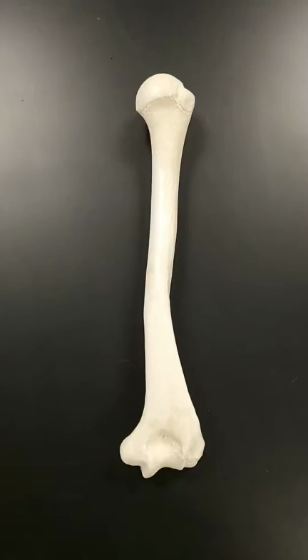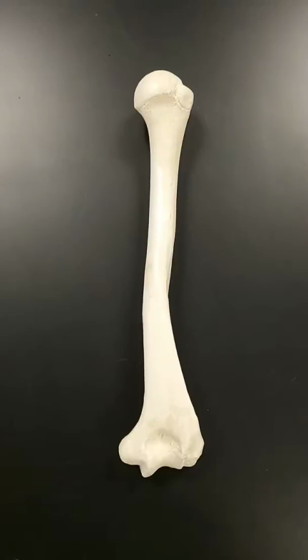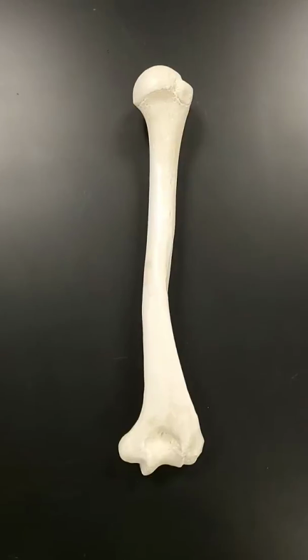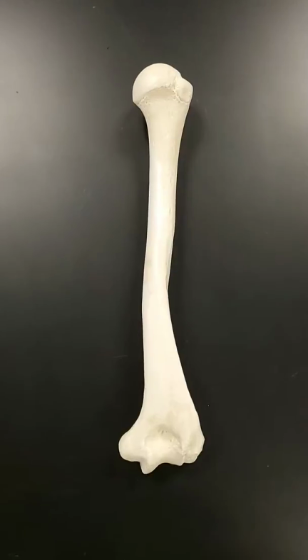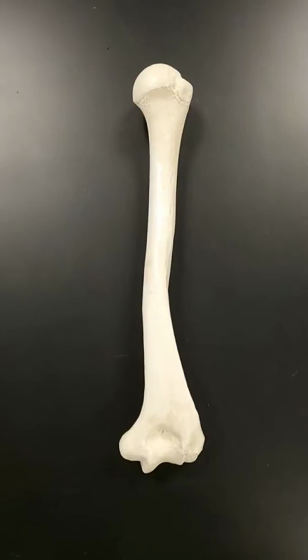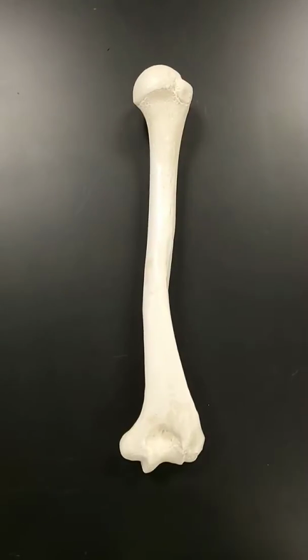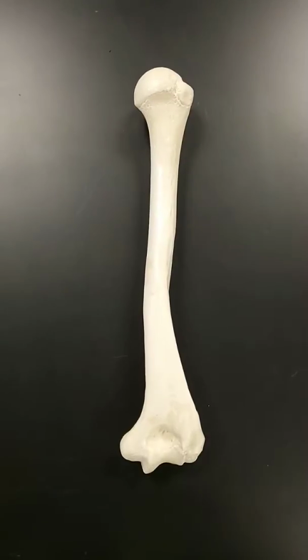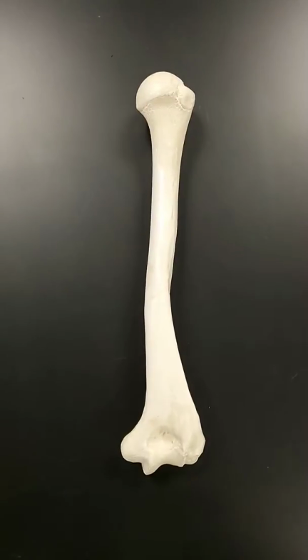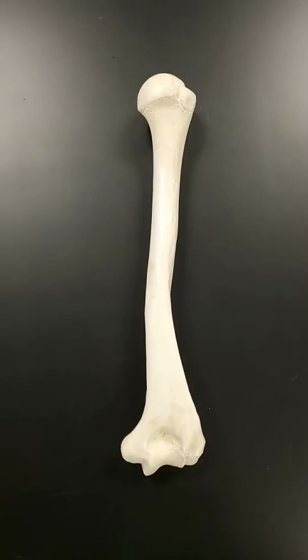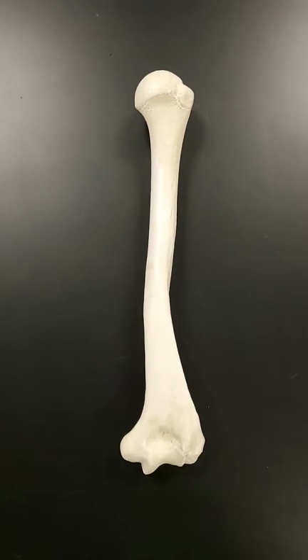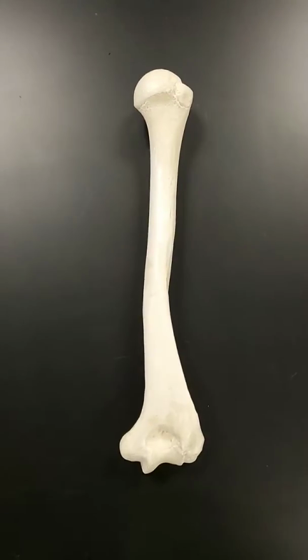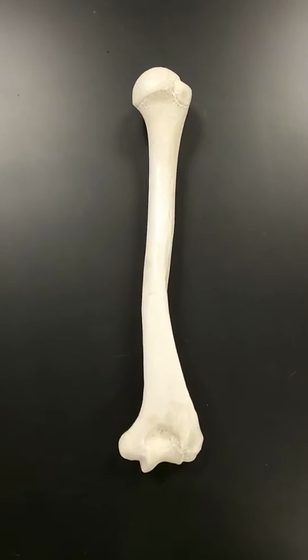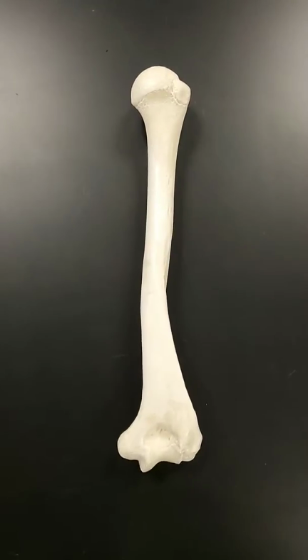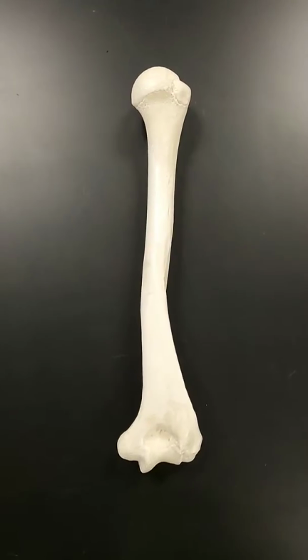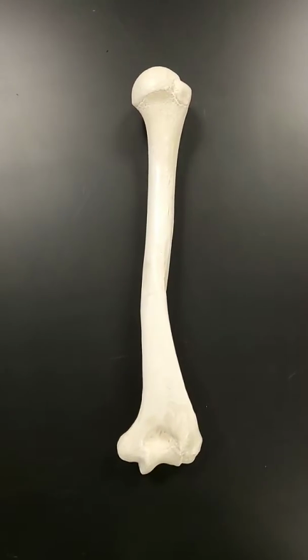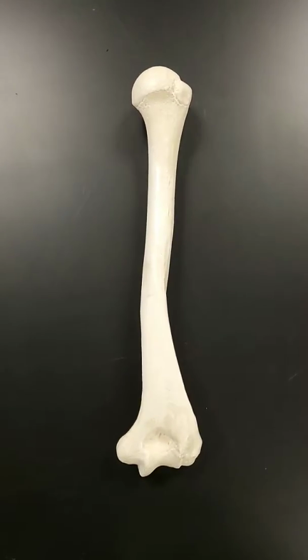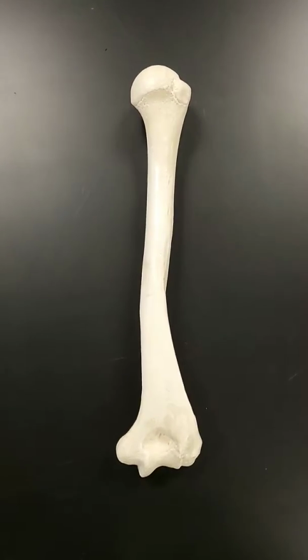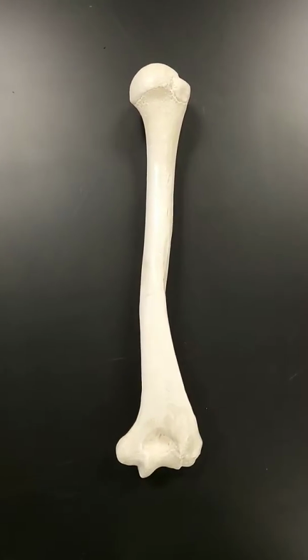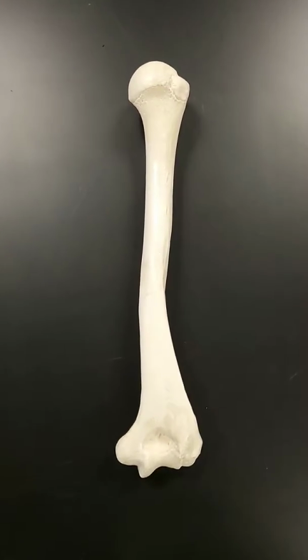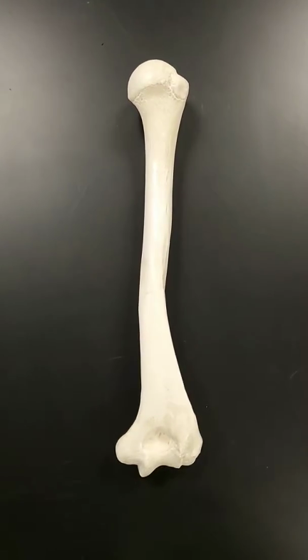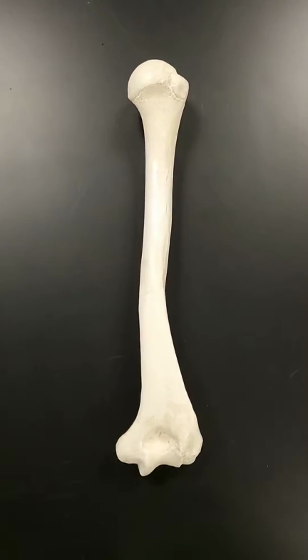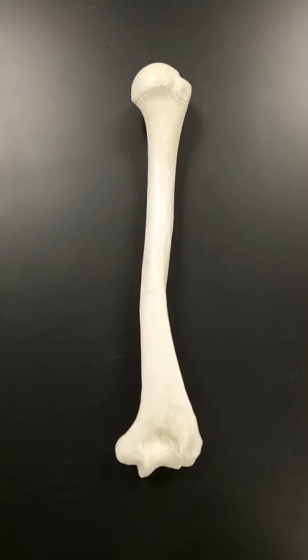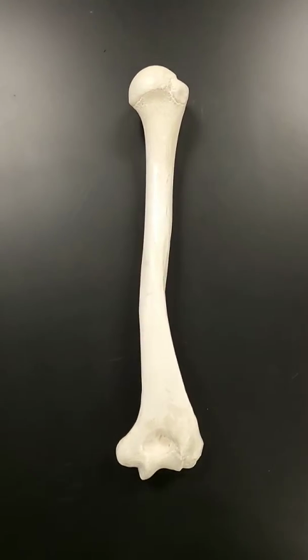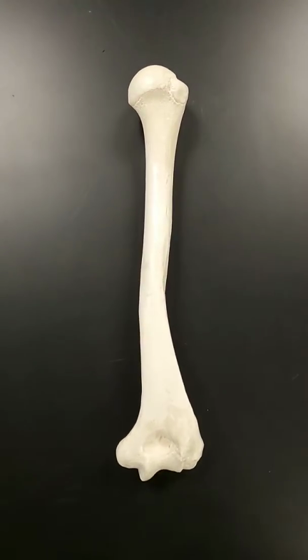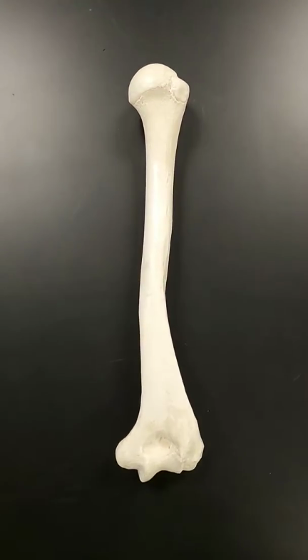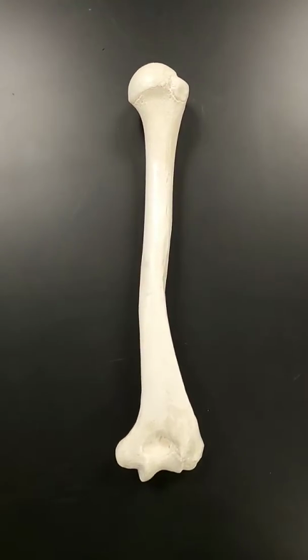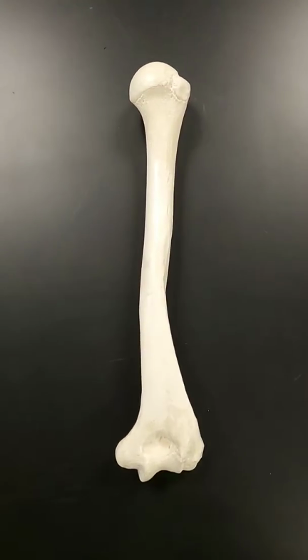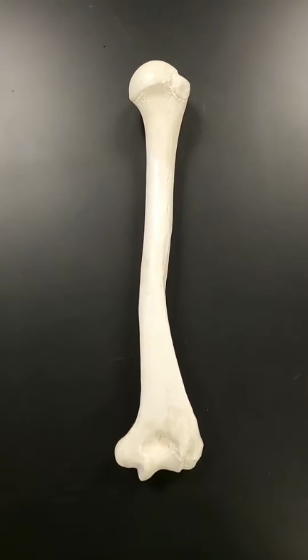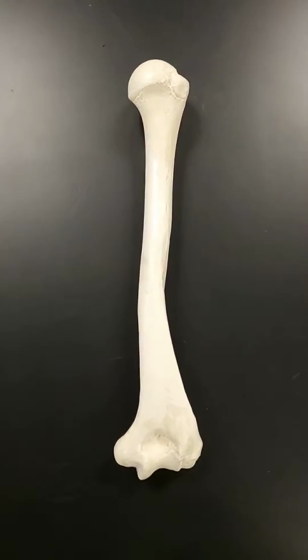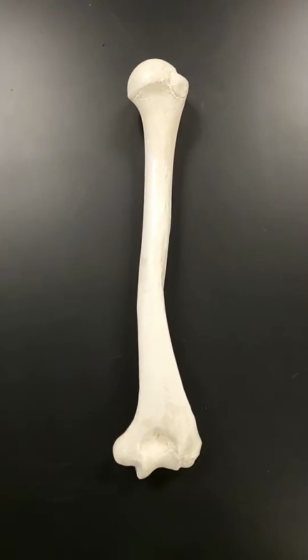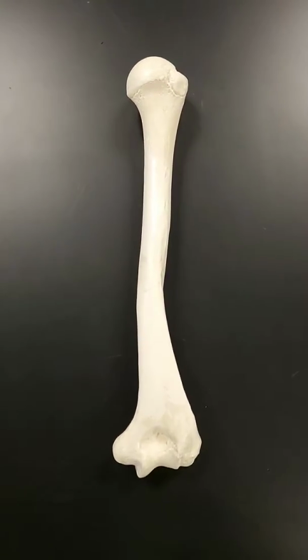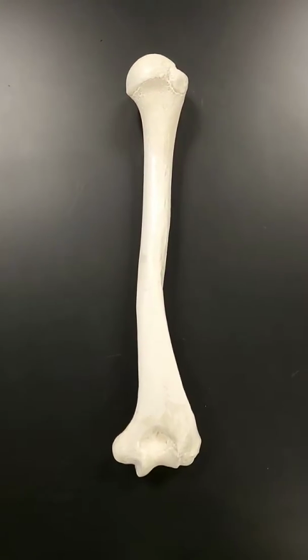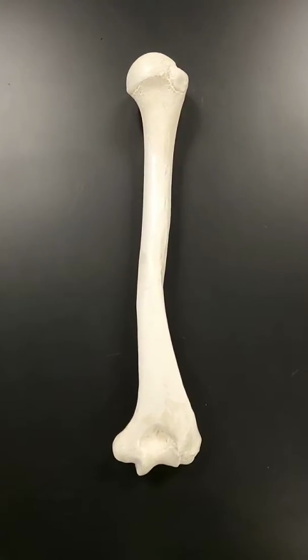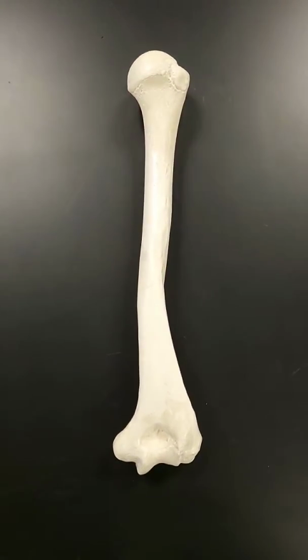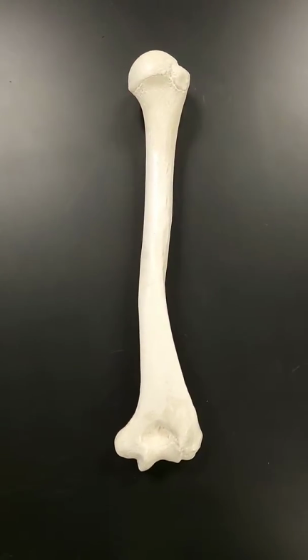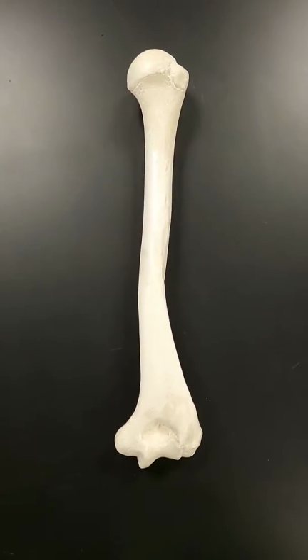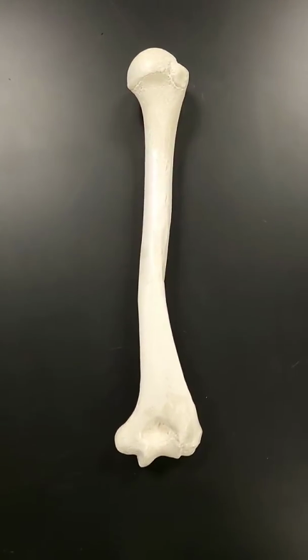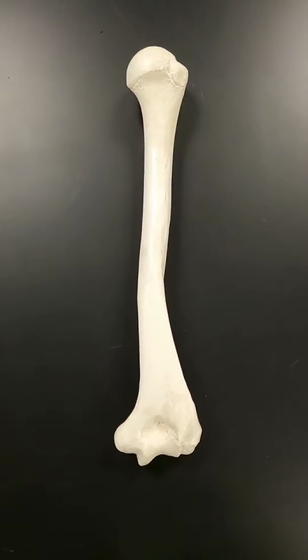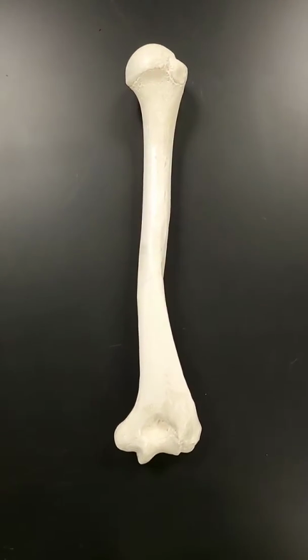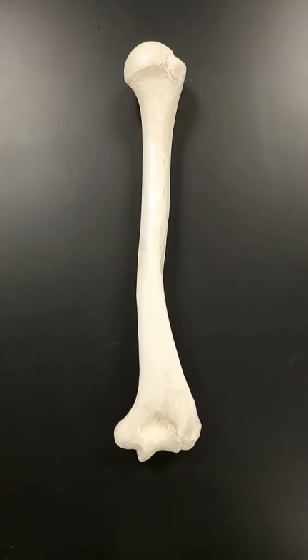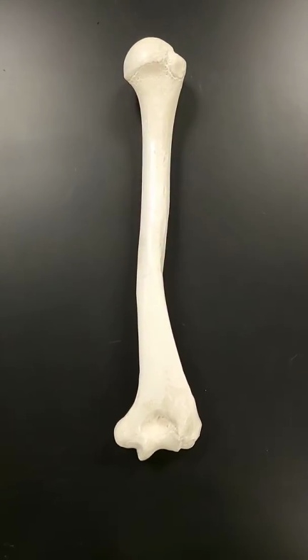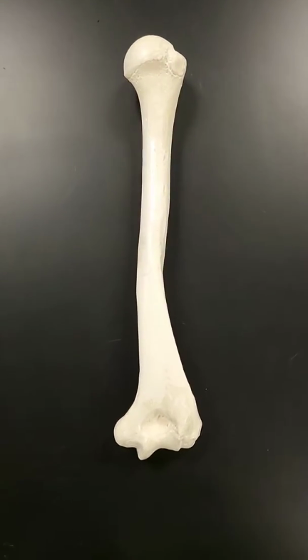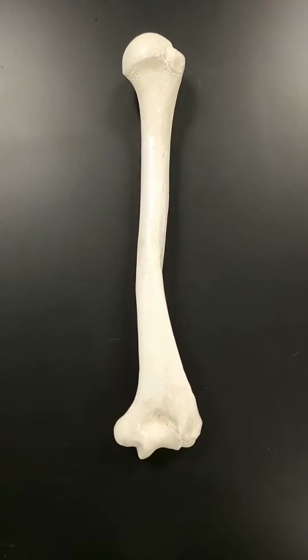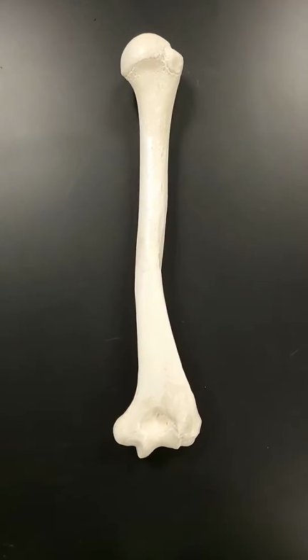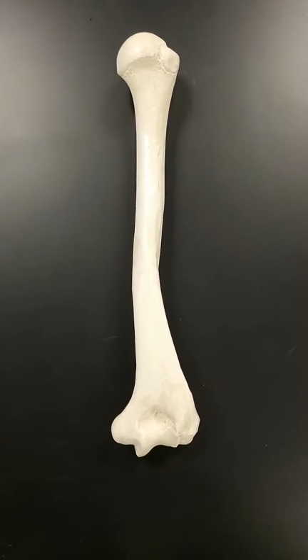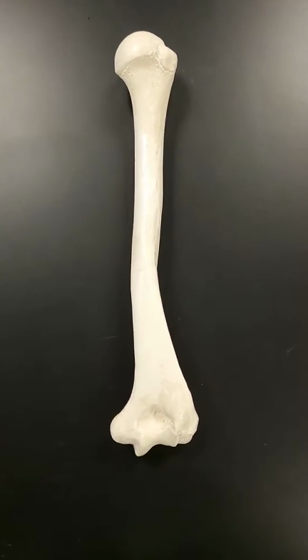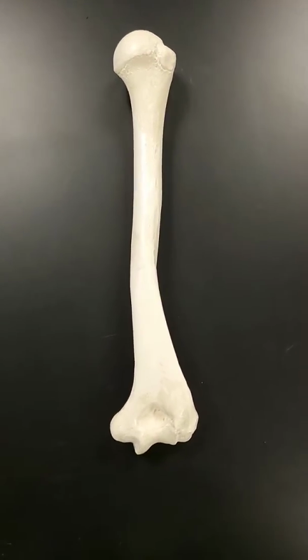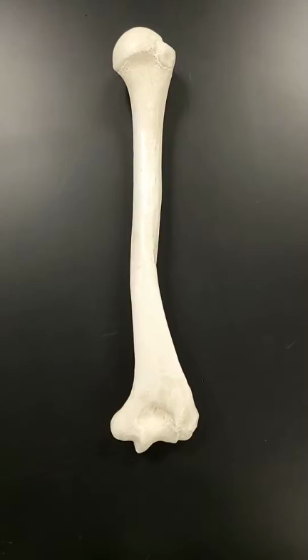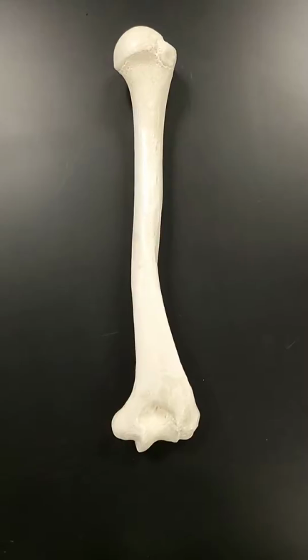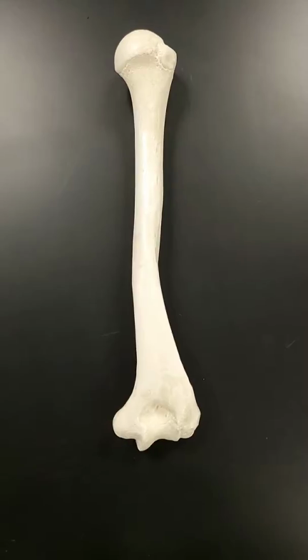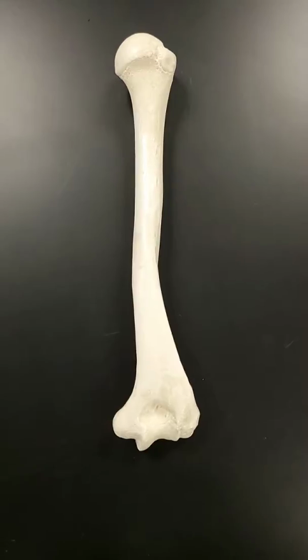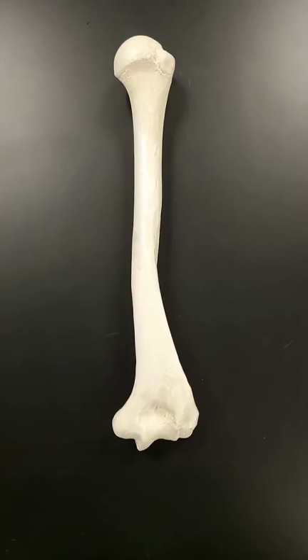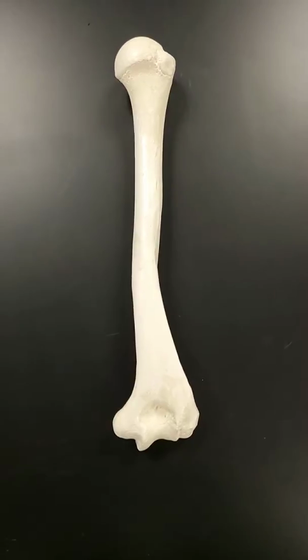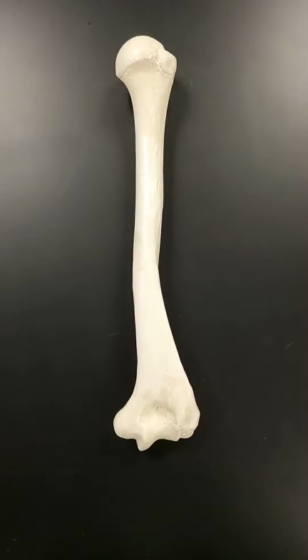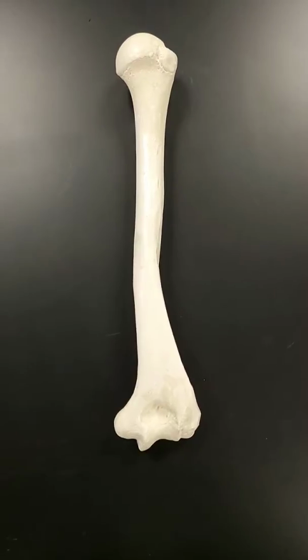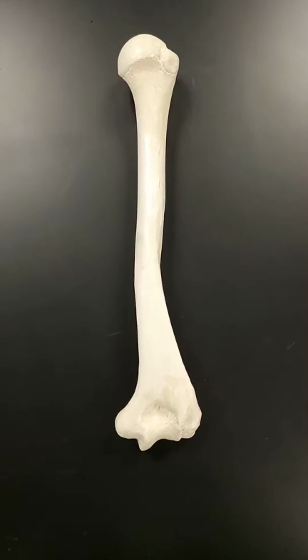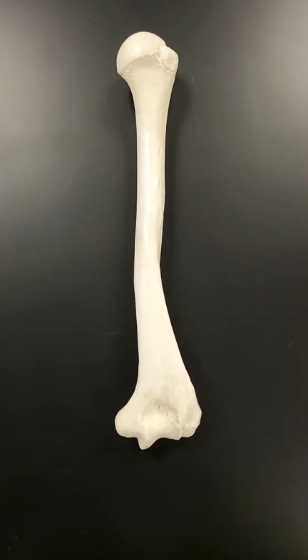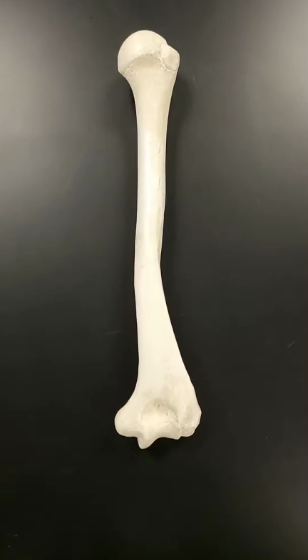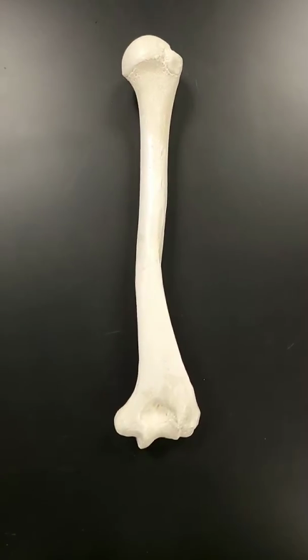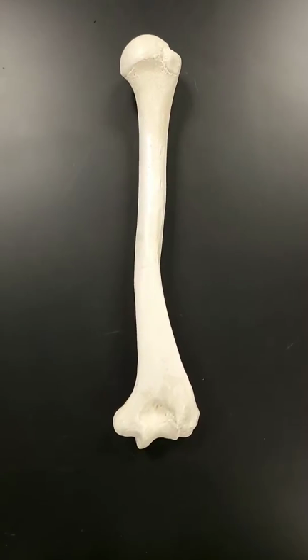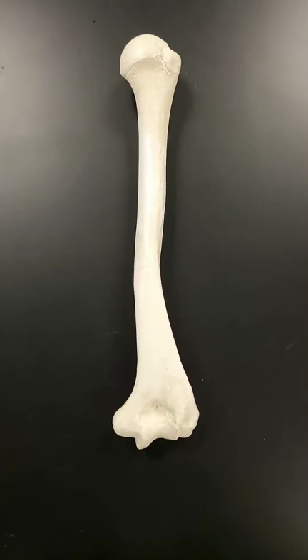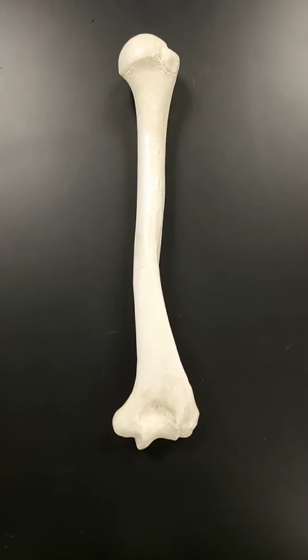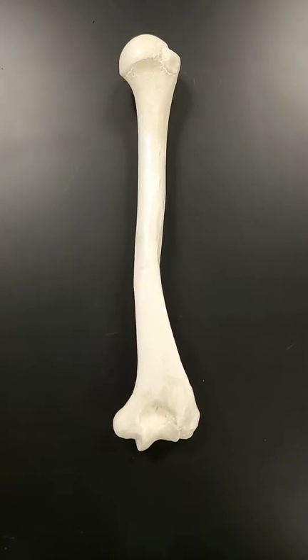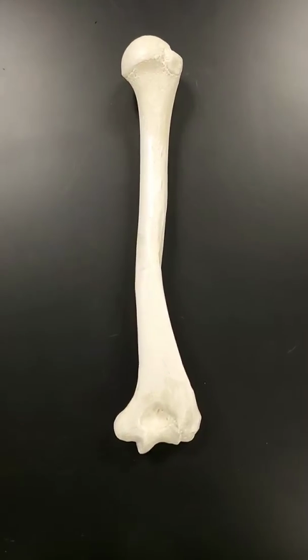Hi, welcome to Anatomy with Ashley. I'm going to do a quick model review of the humerus. So let's get started.